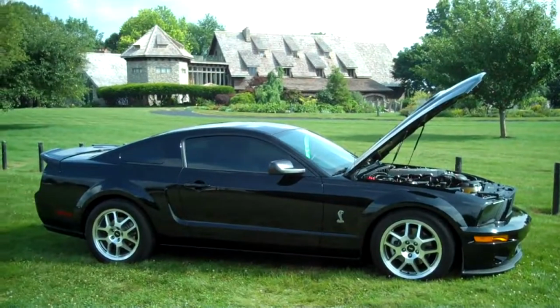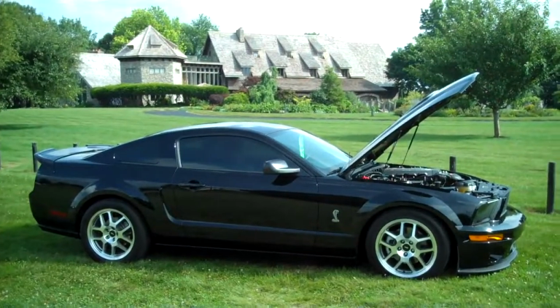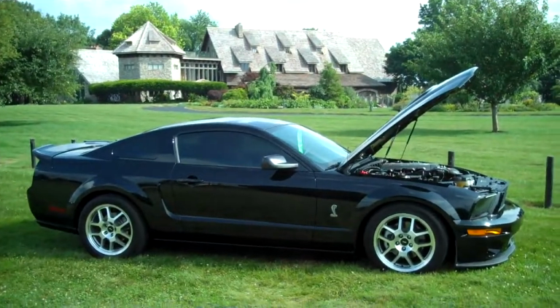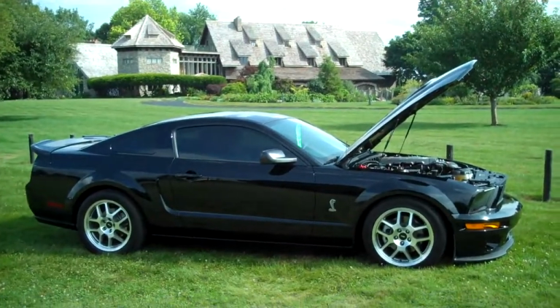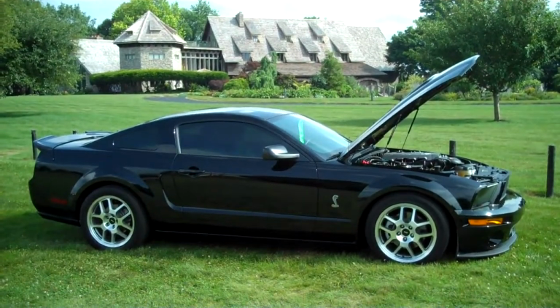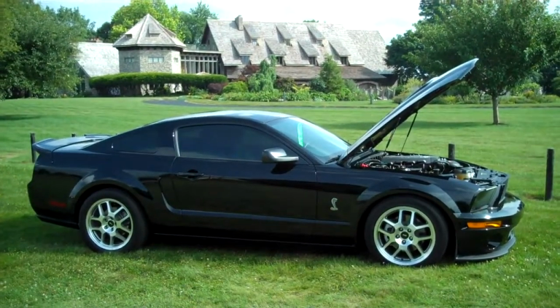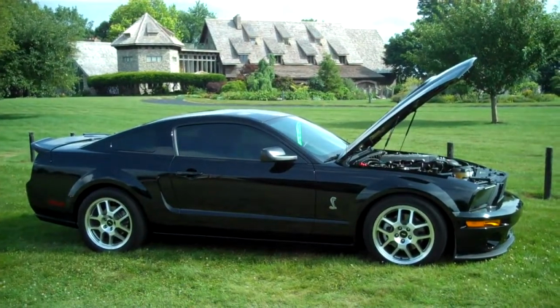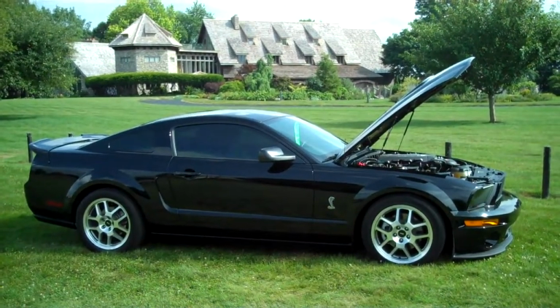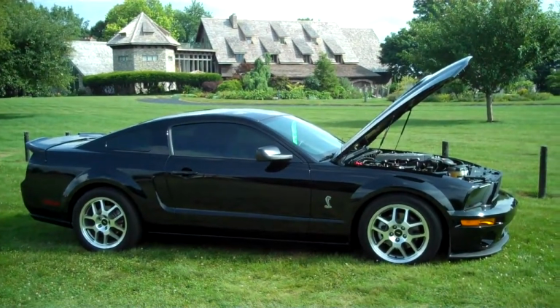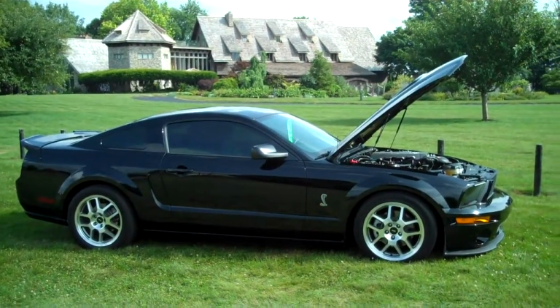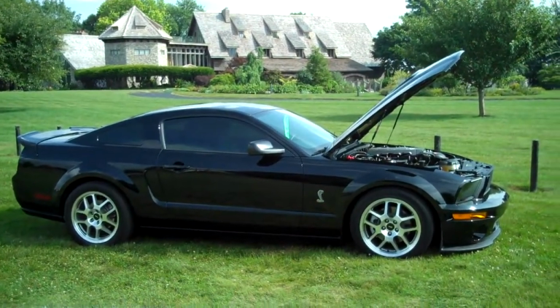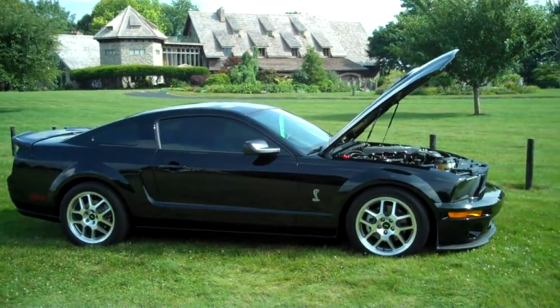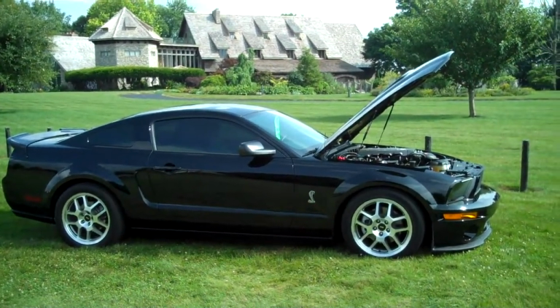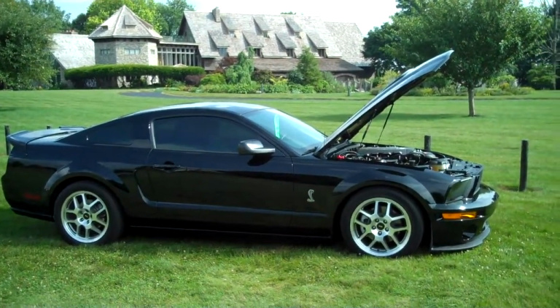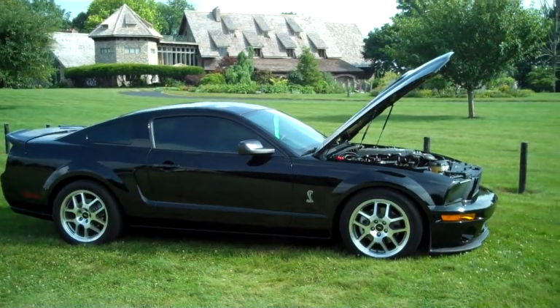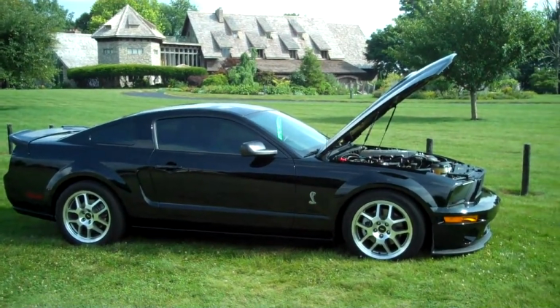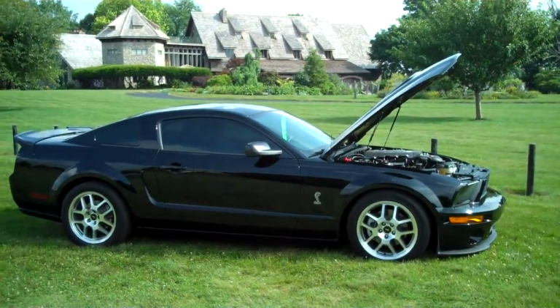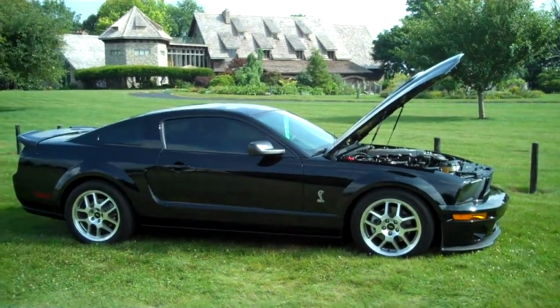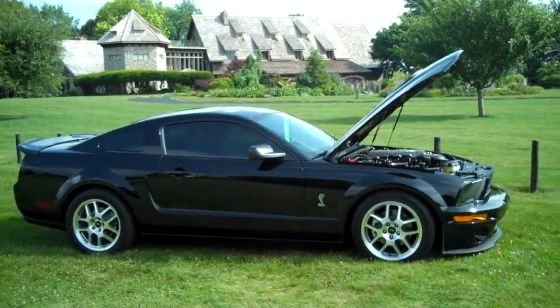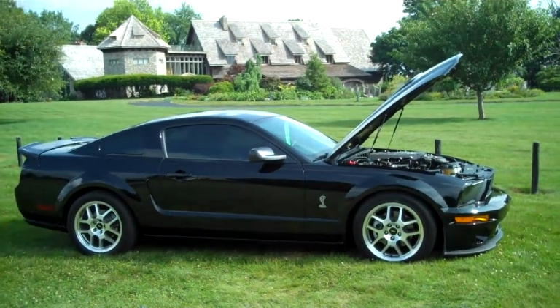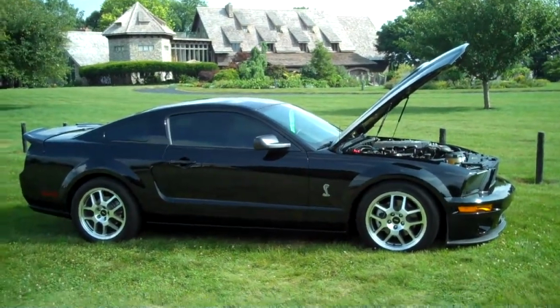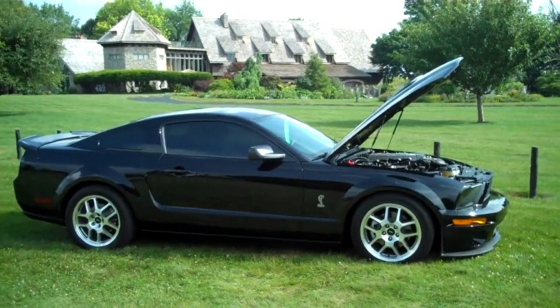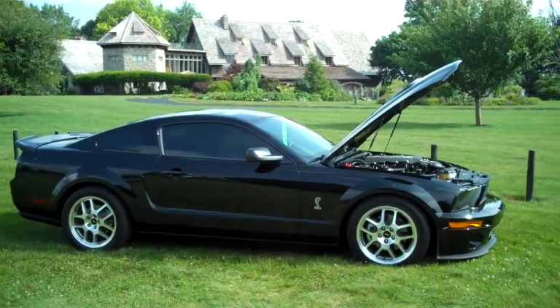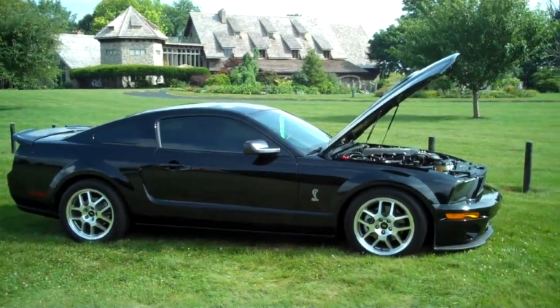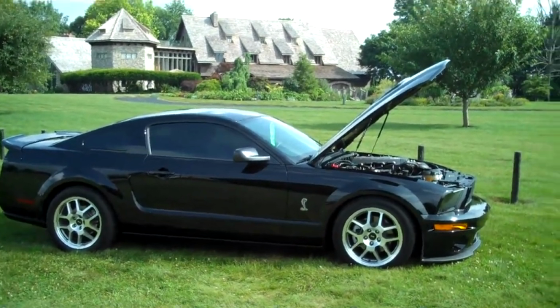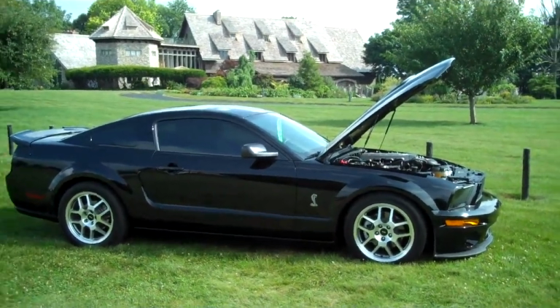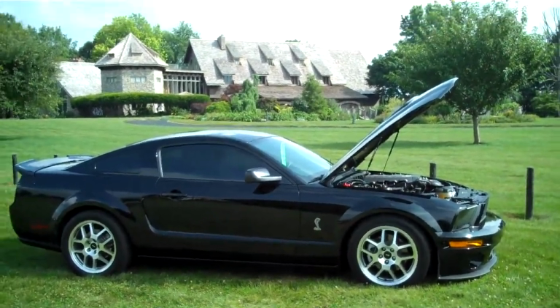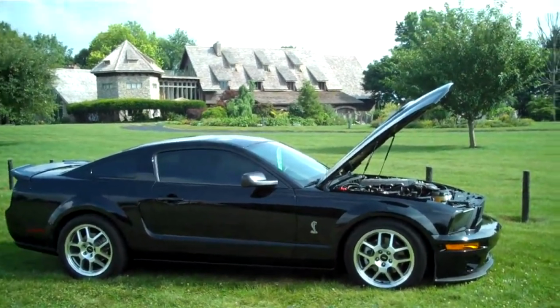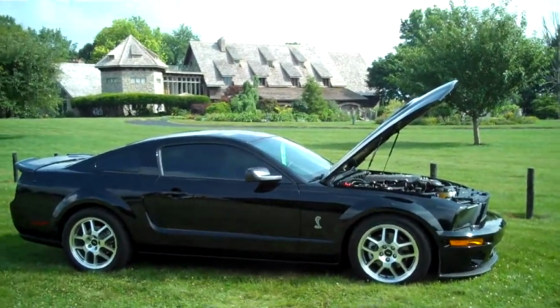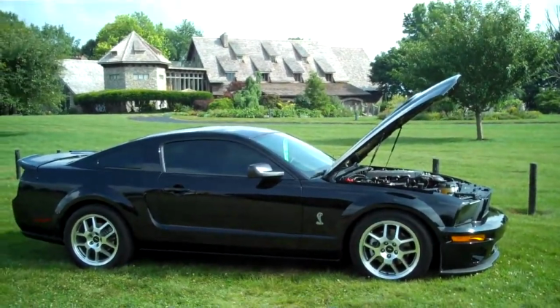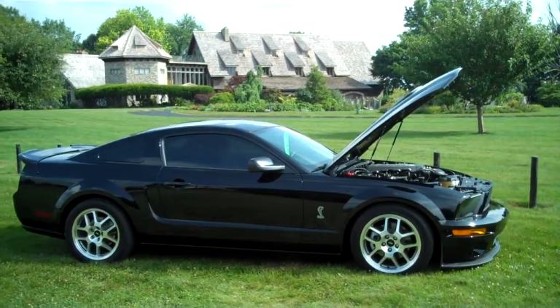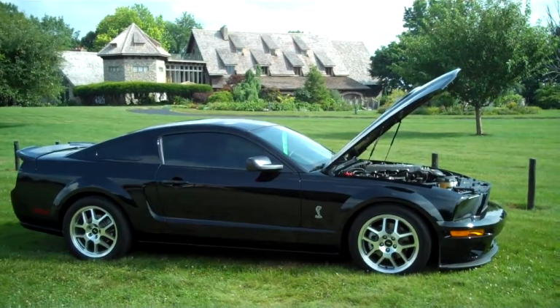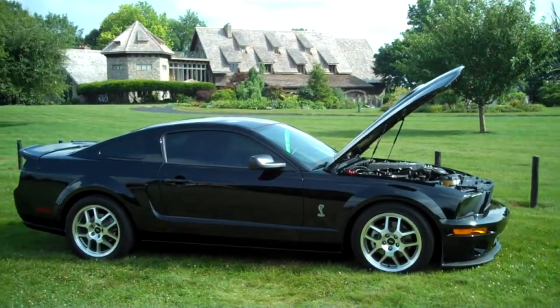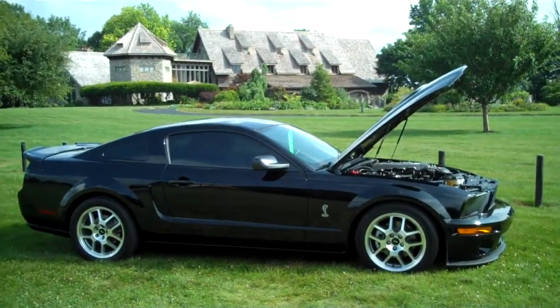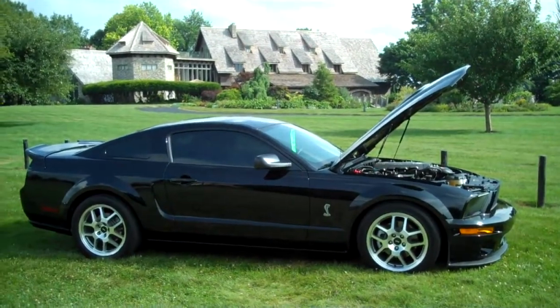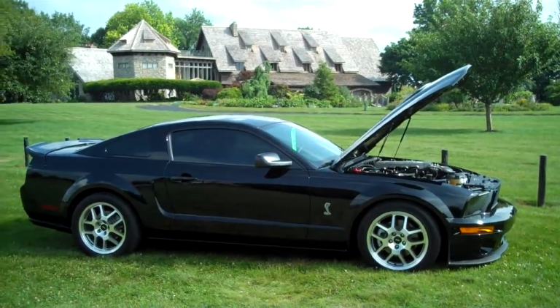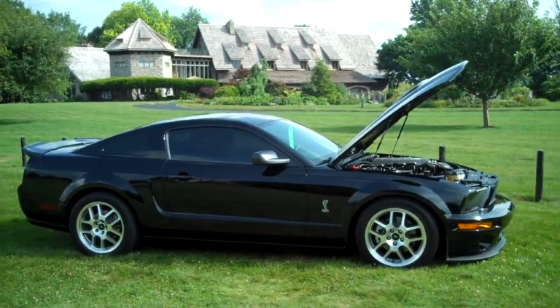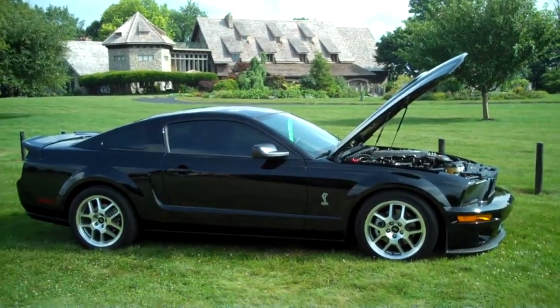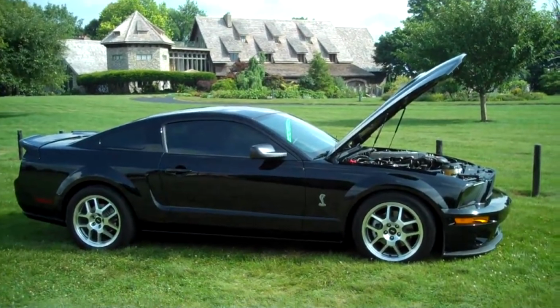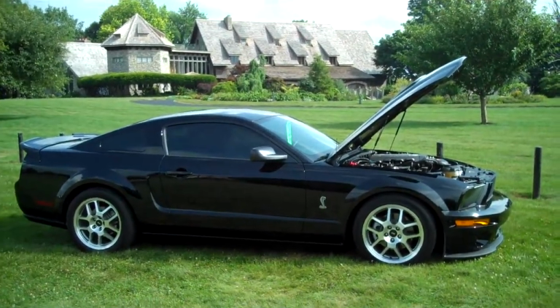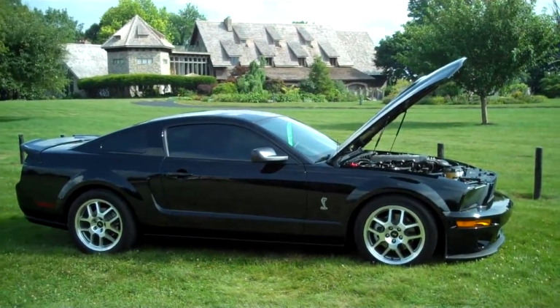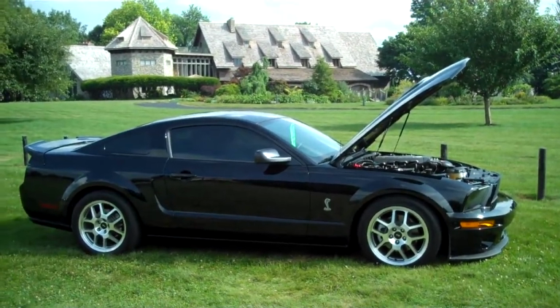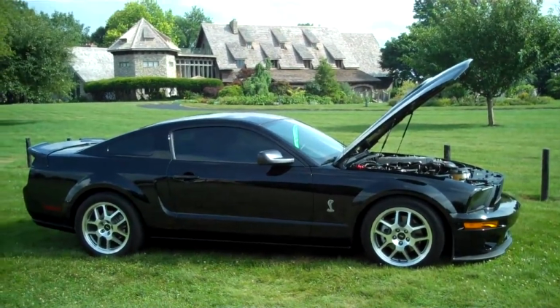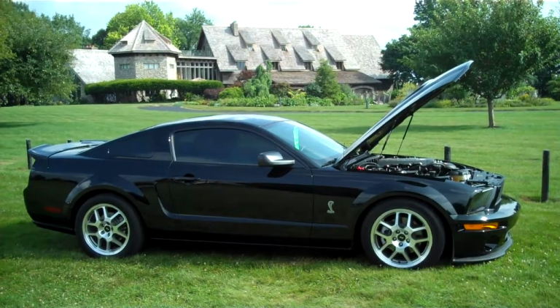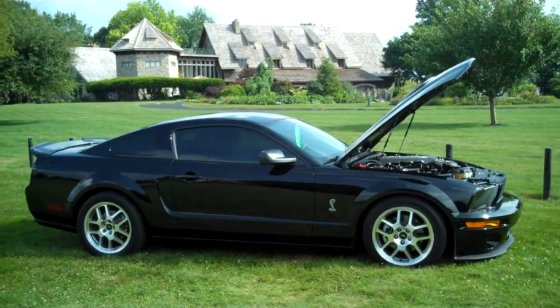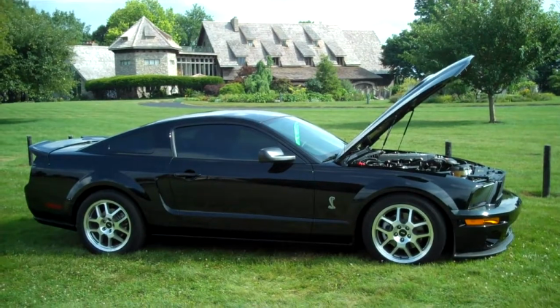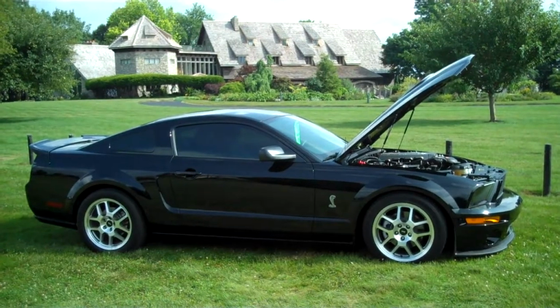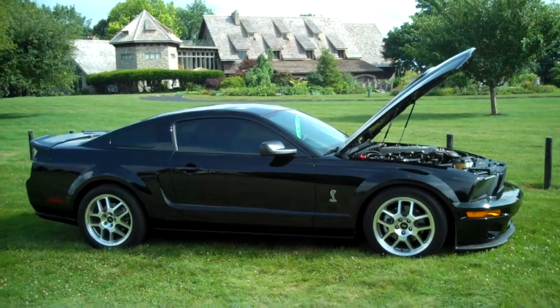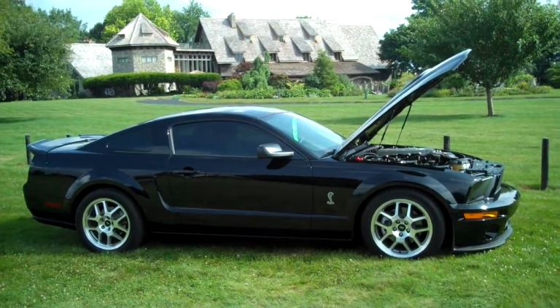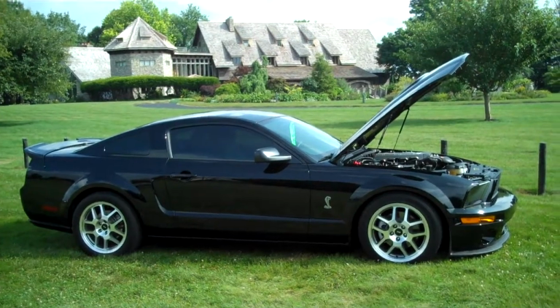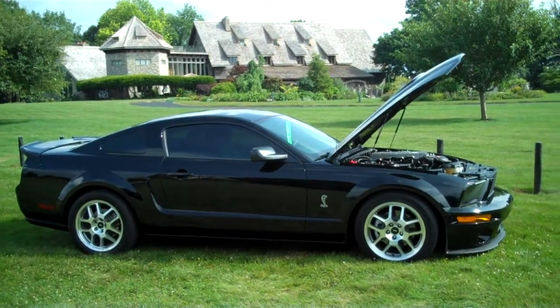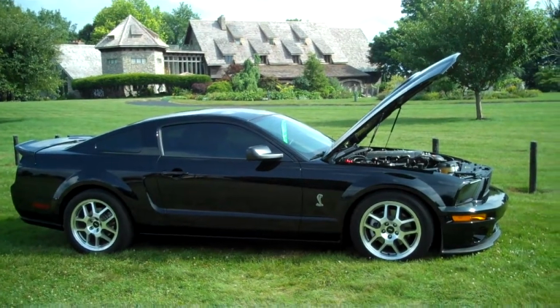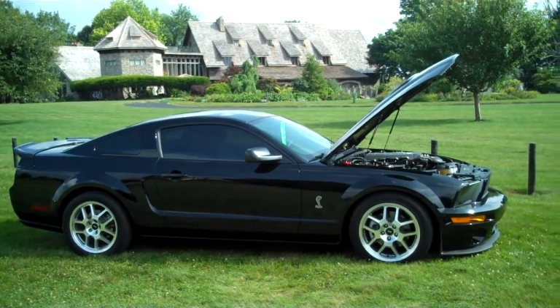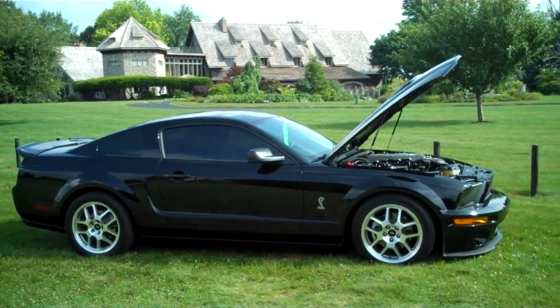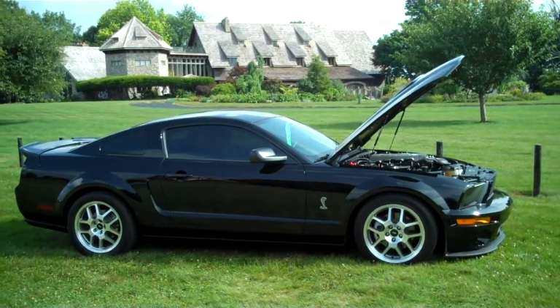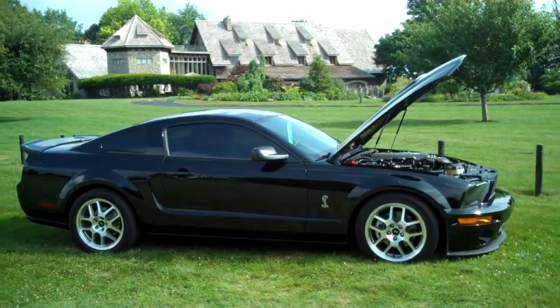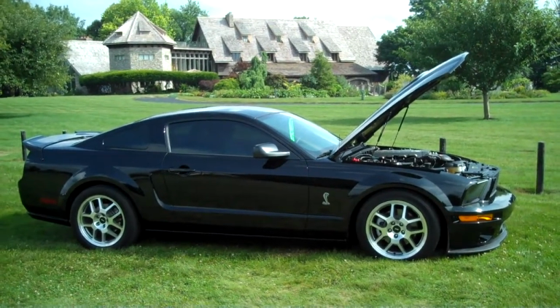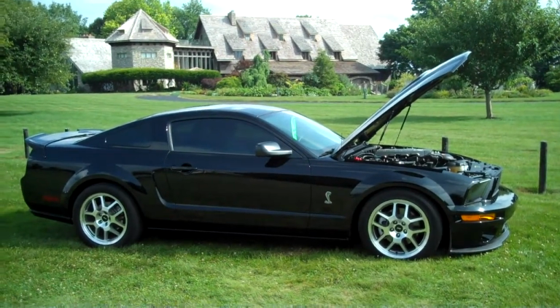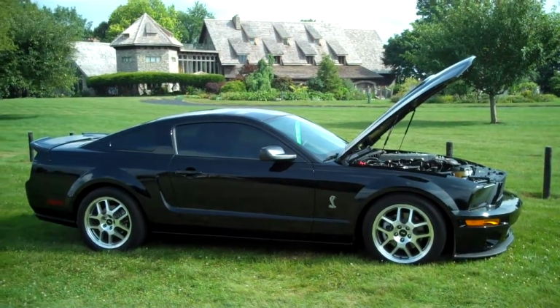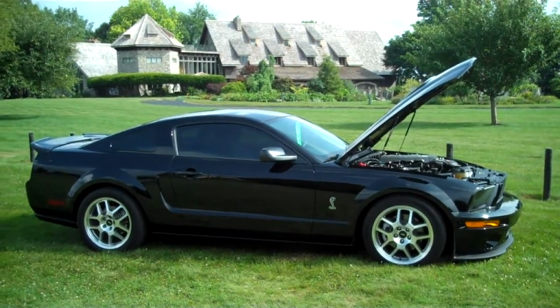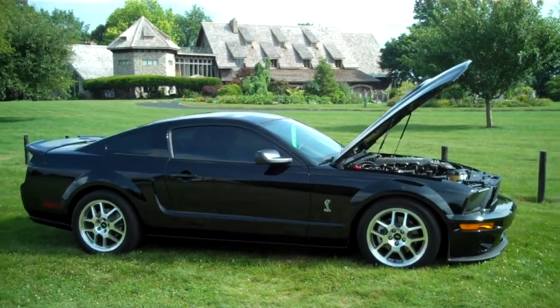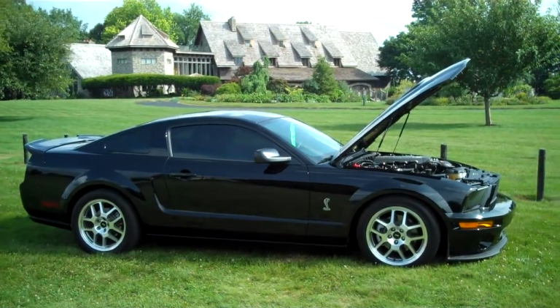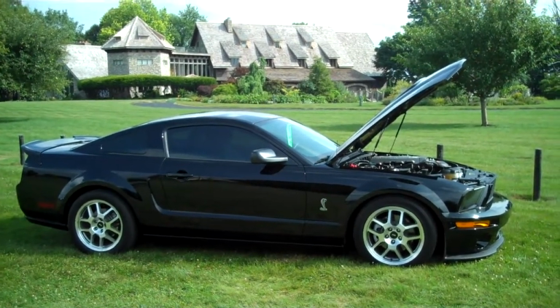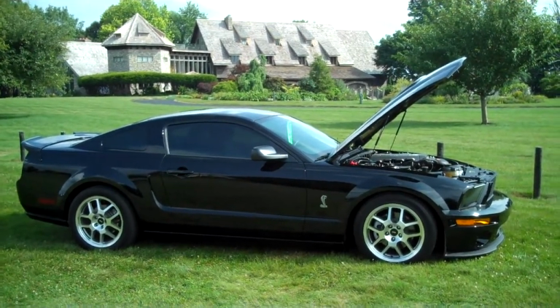Good afternoon, it's Ryan Oberholtzer with Twin Pine Auto Group. Today bringing you a very, very unique car — truly a one of a kind.